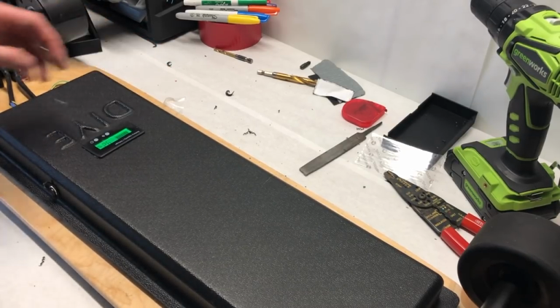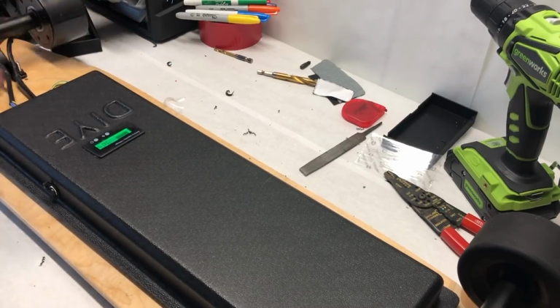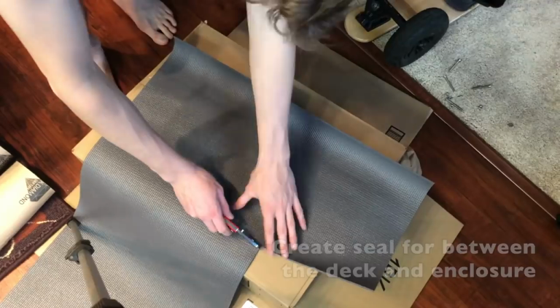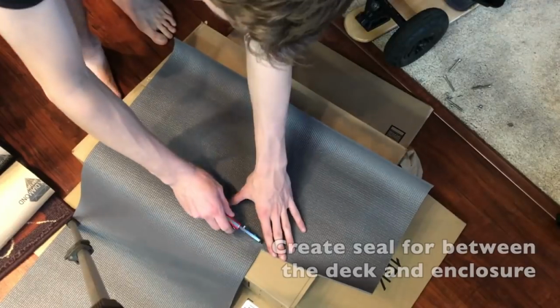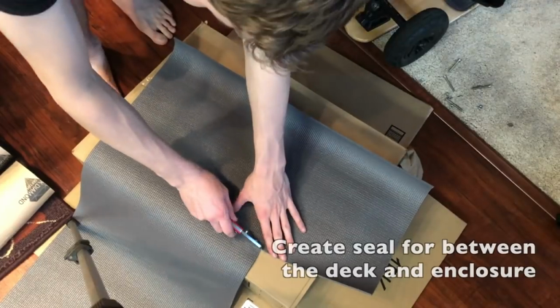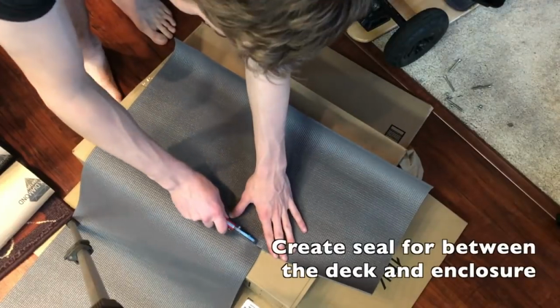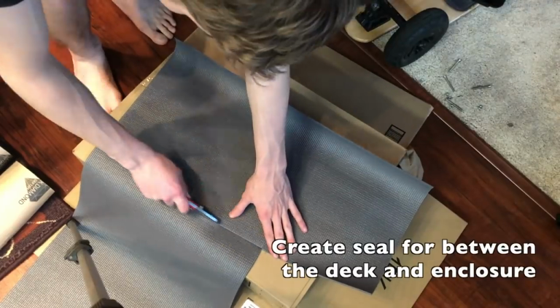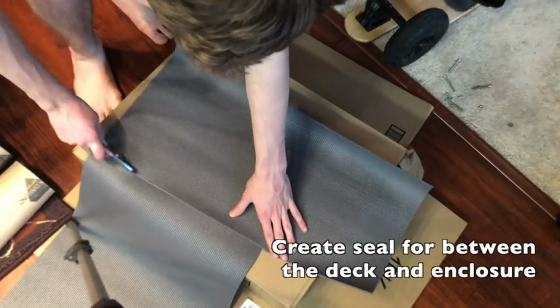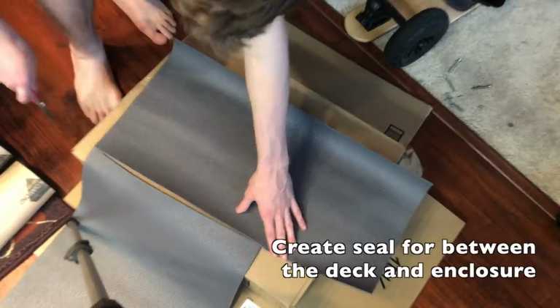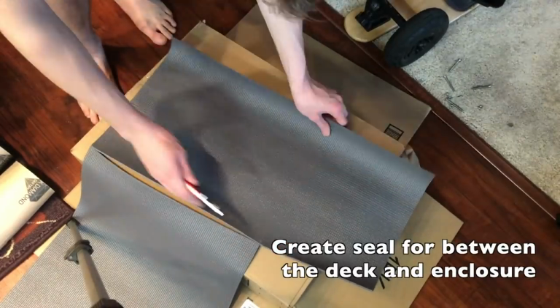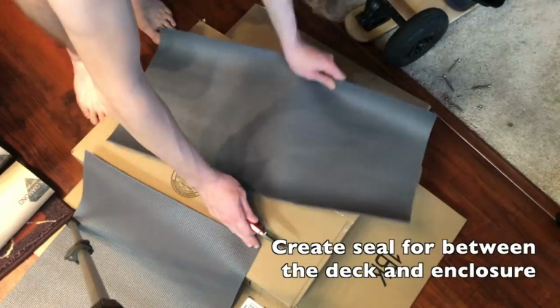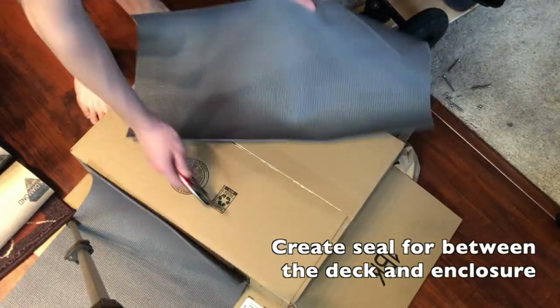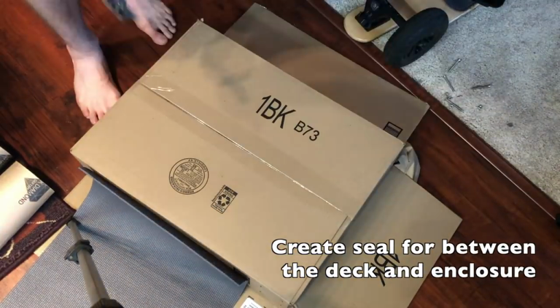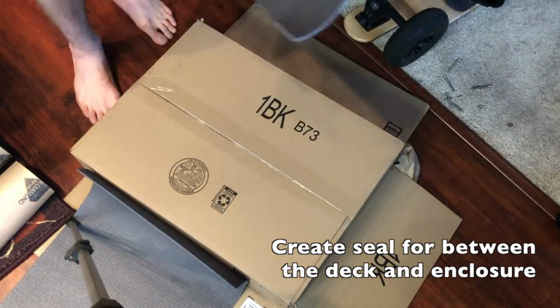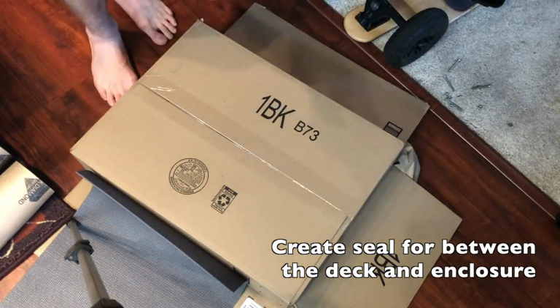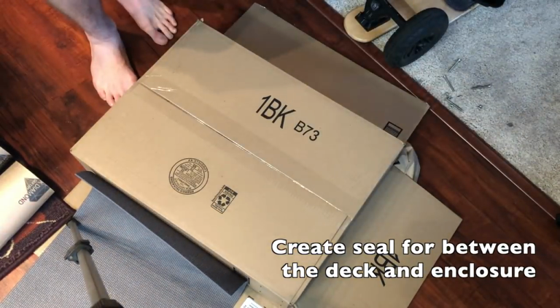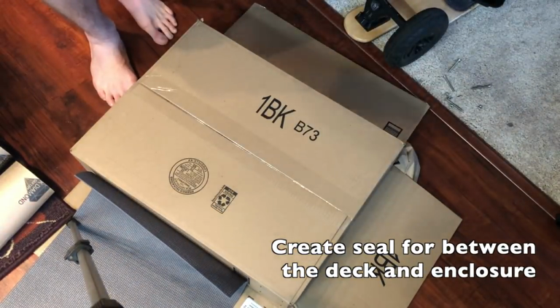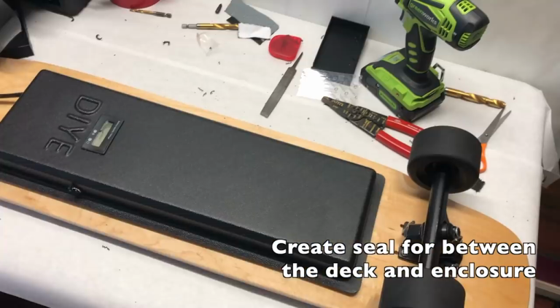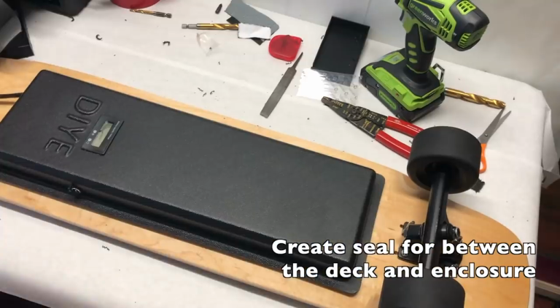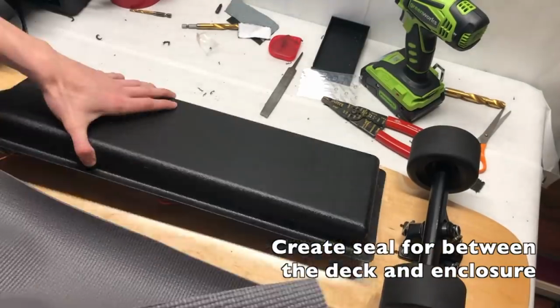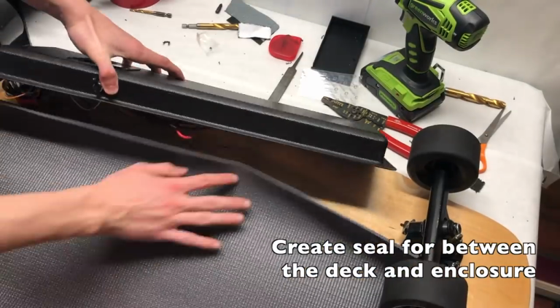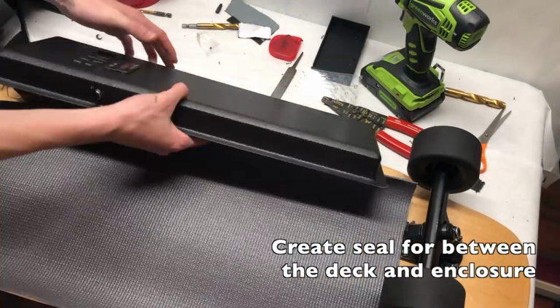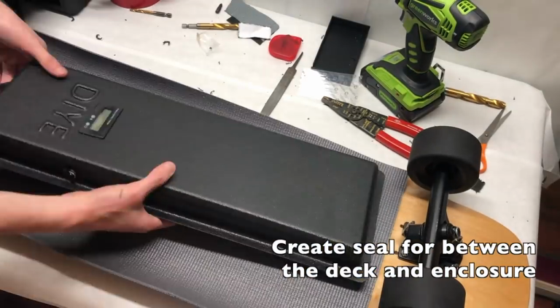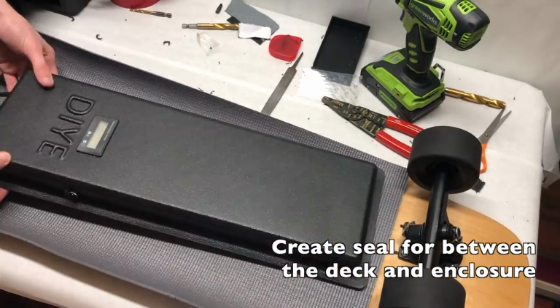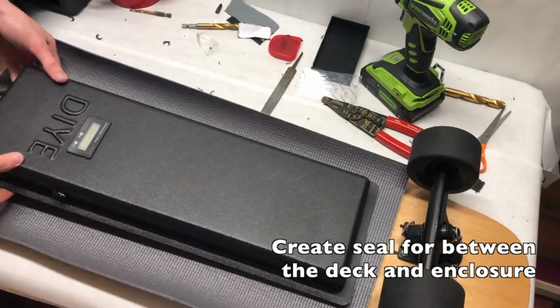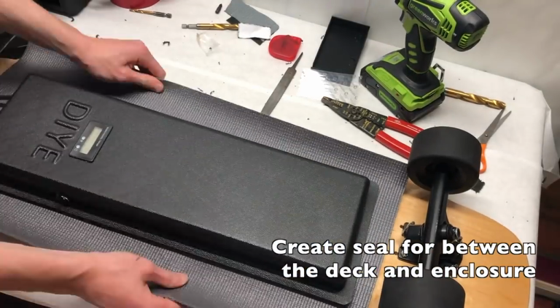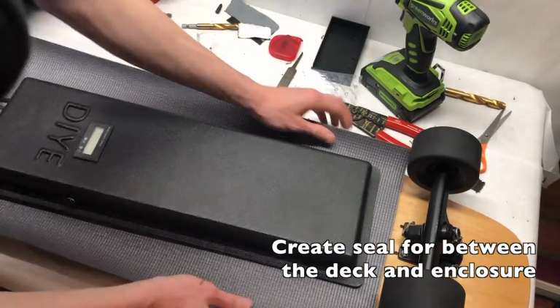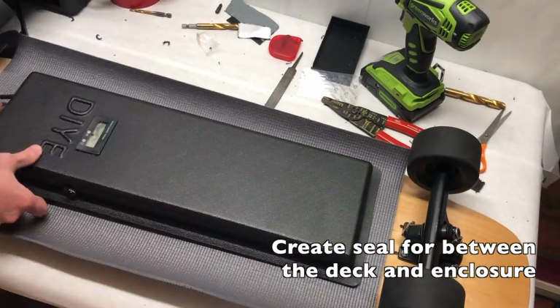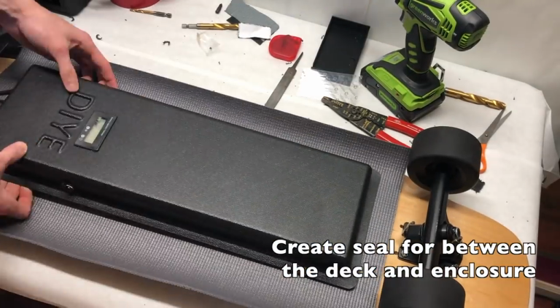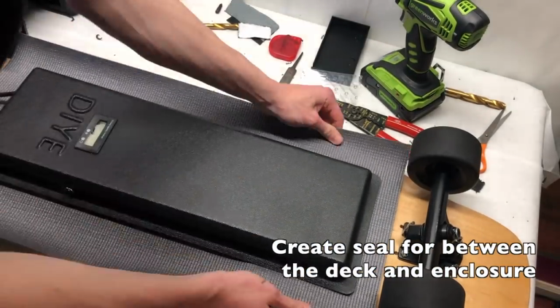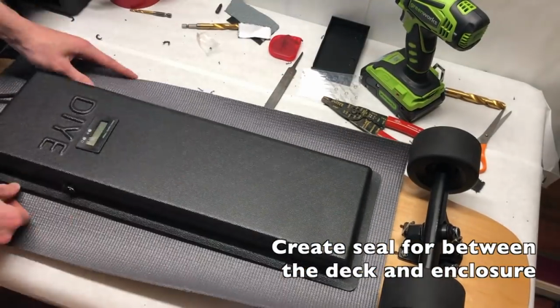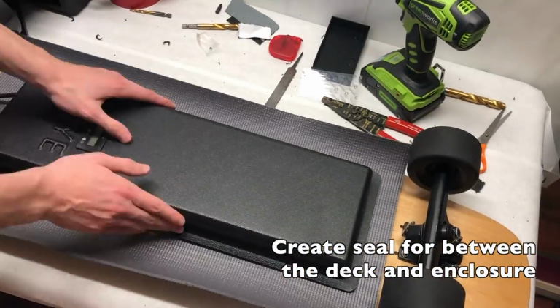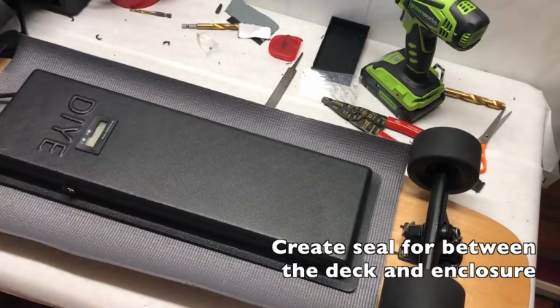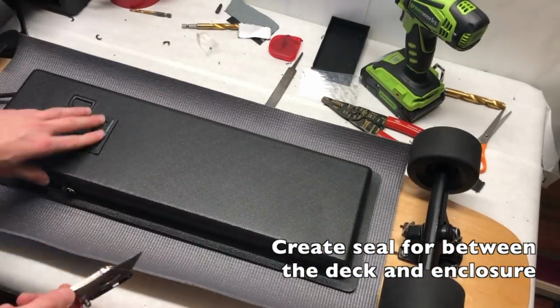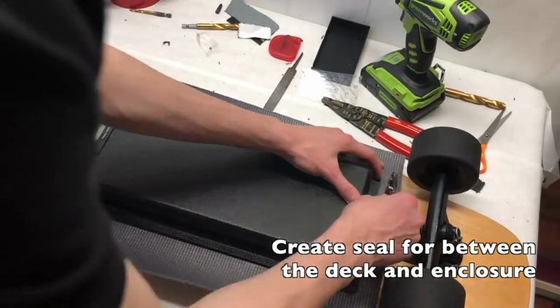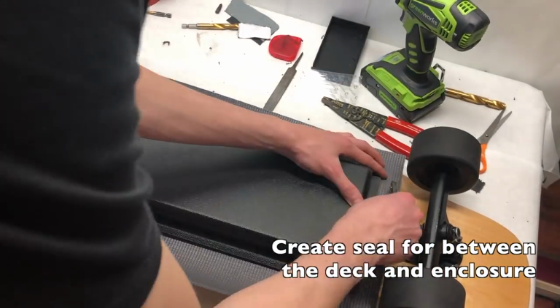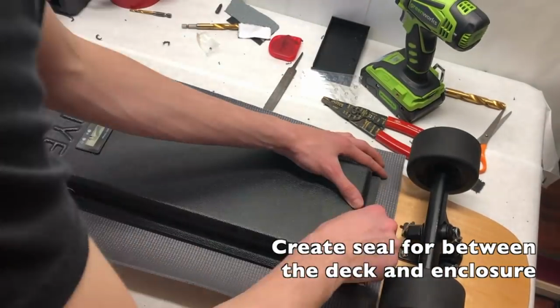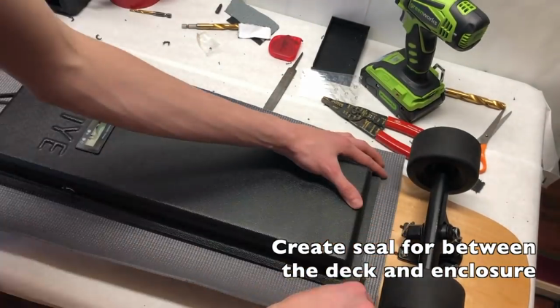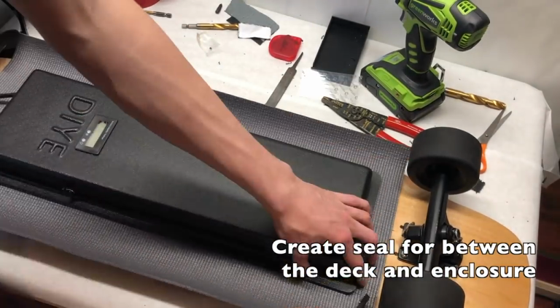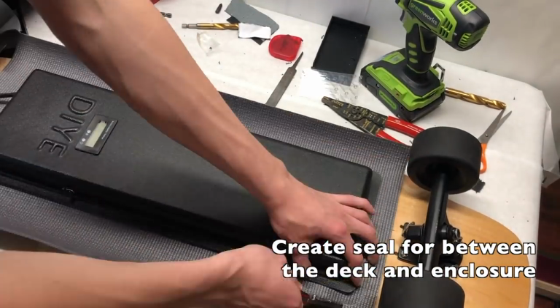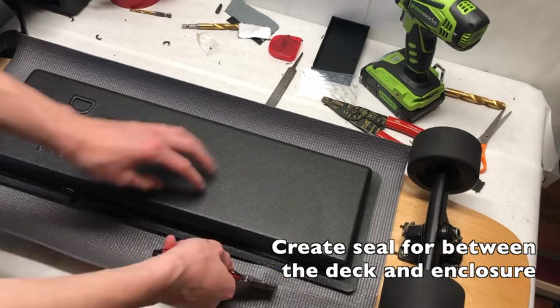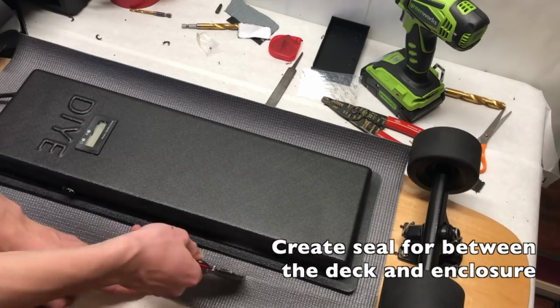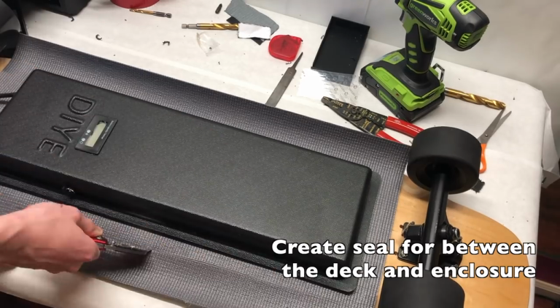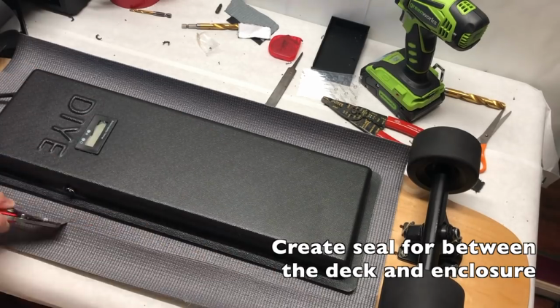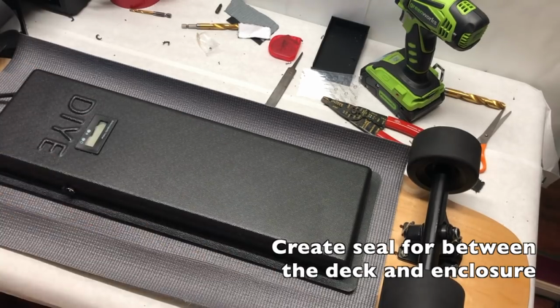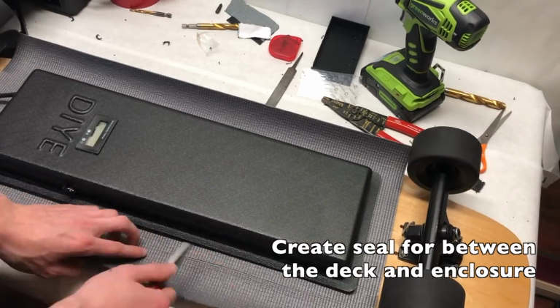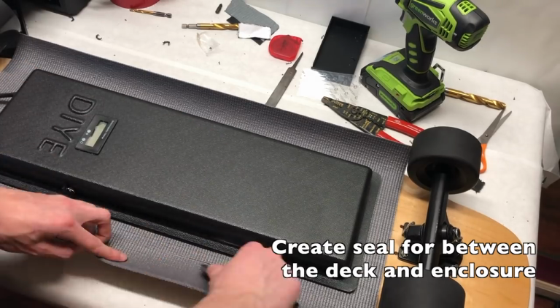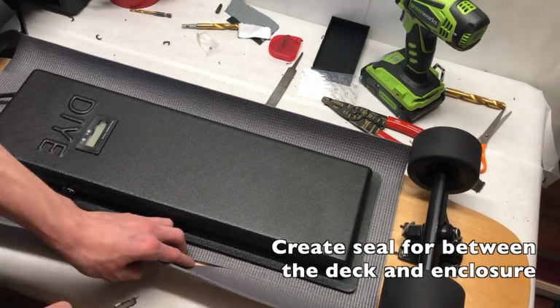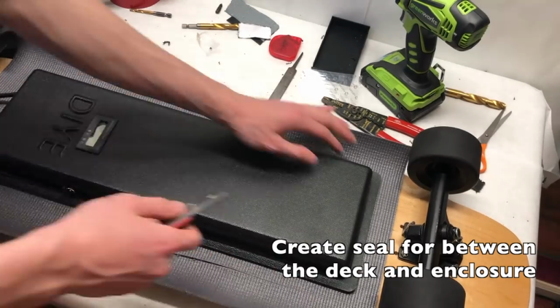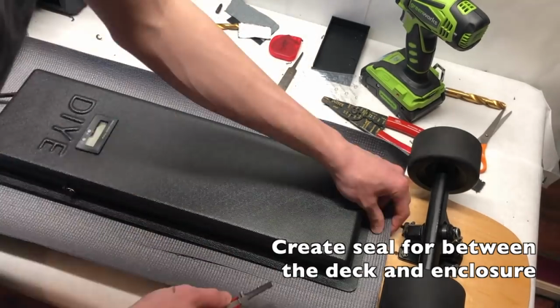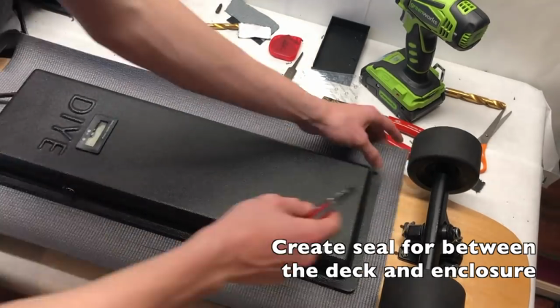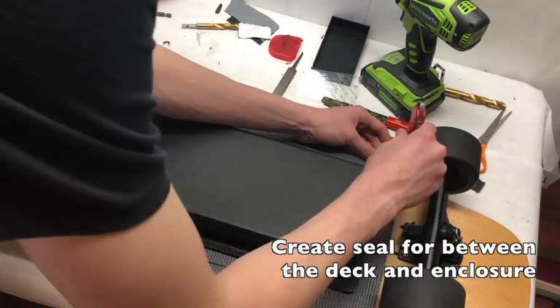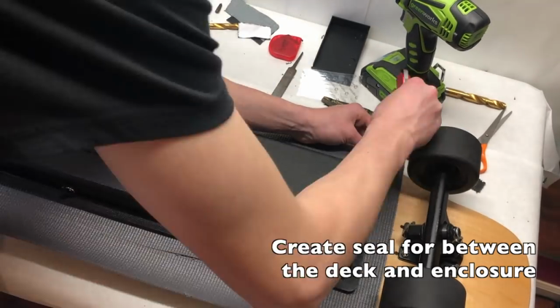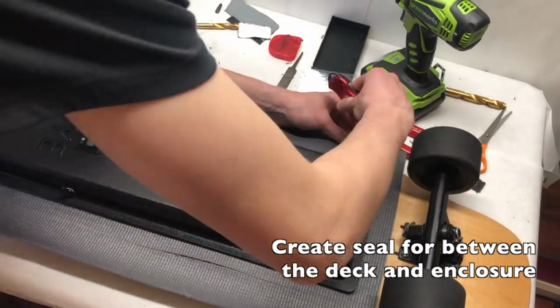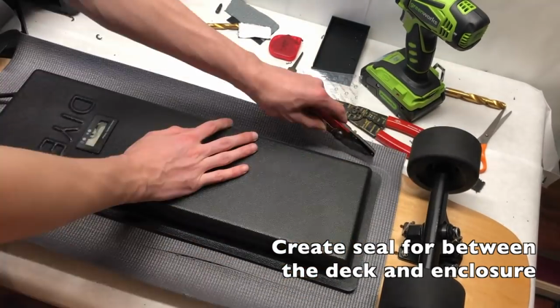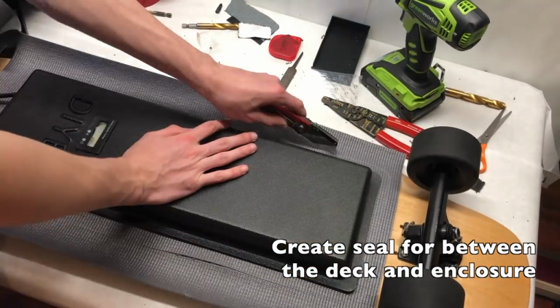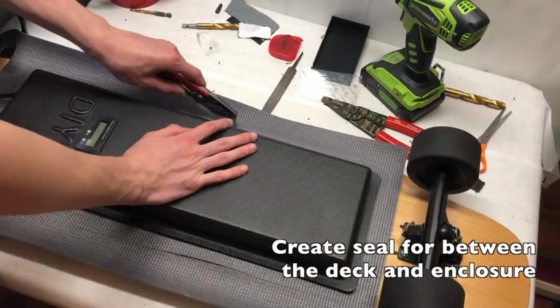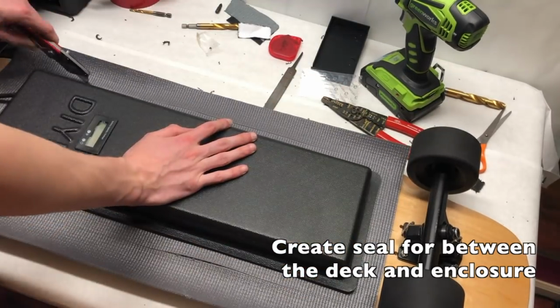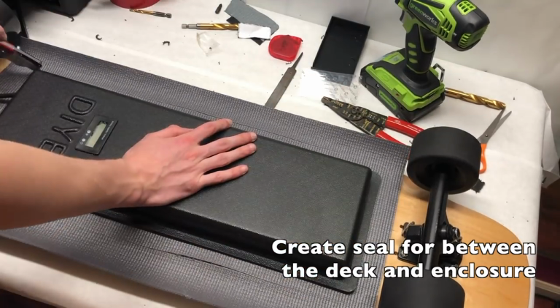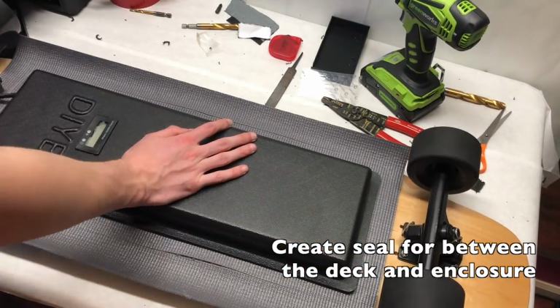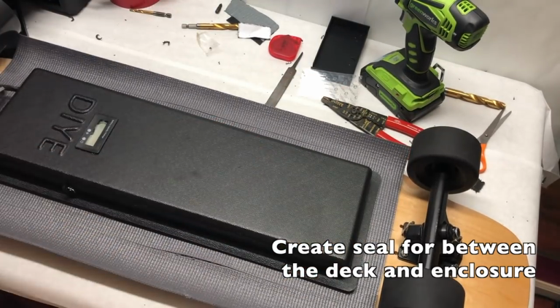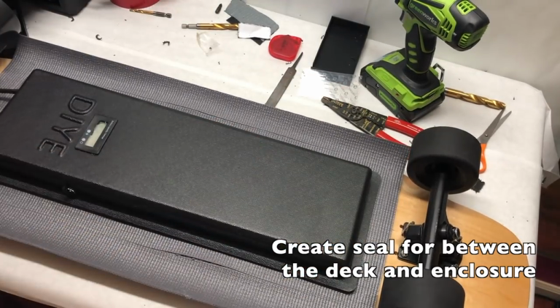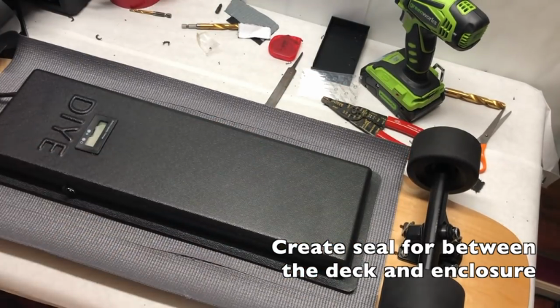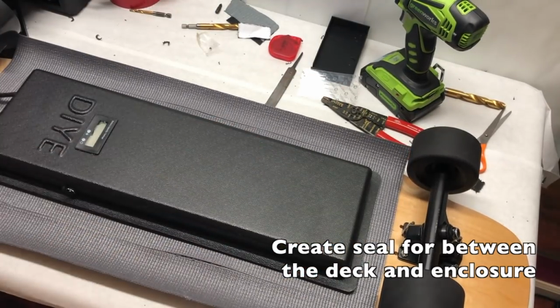We then cut part of a mat to provide a seal between the deck and the enclosure, which should dampen rattling and provide some weather protection.